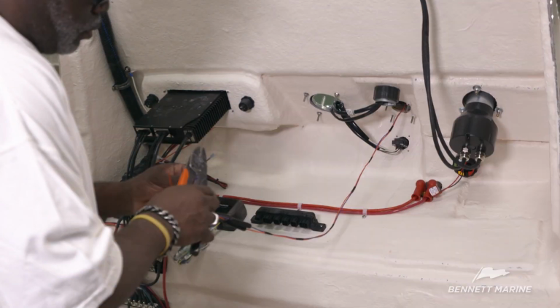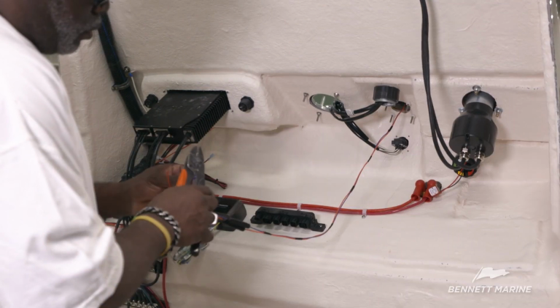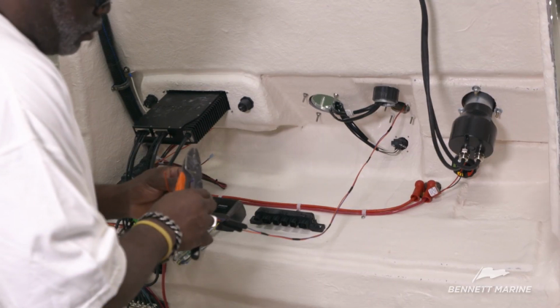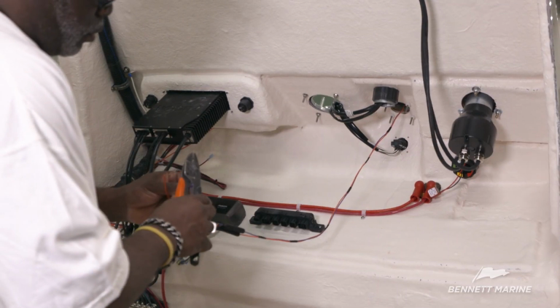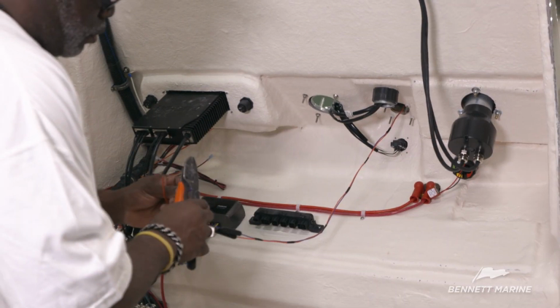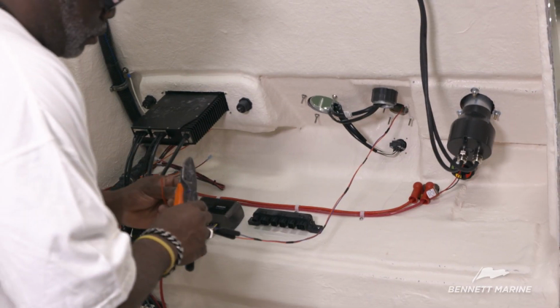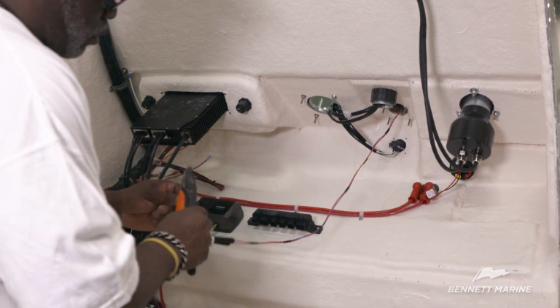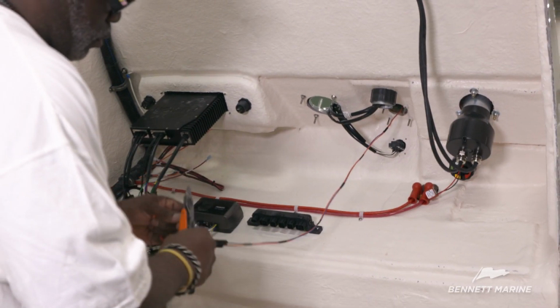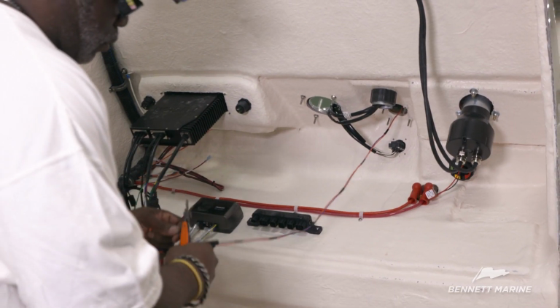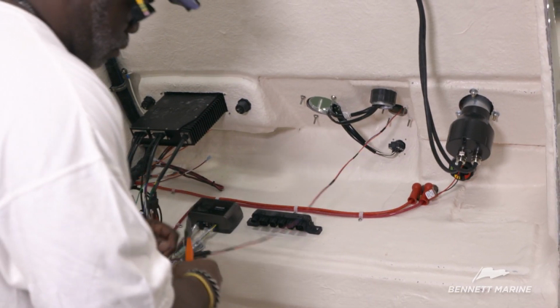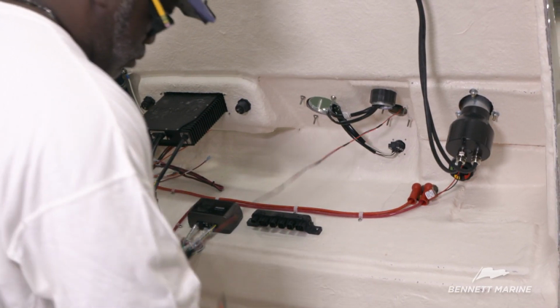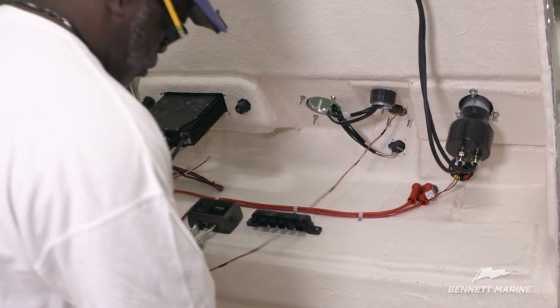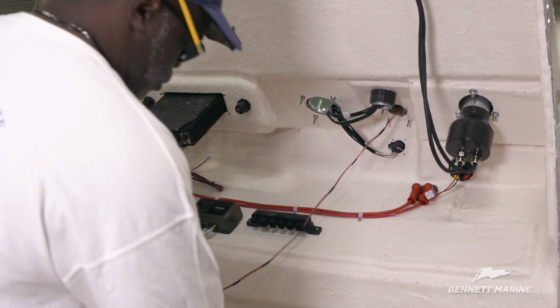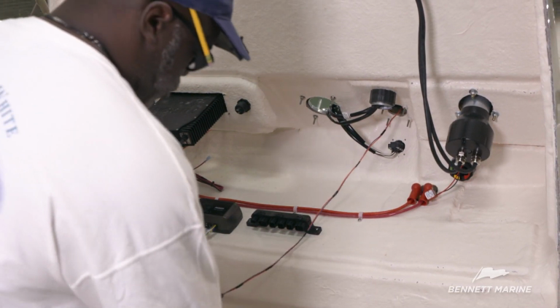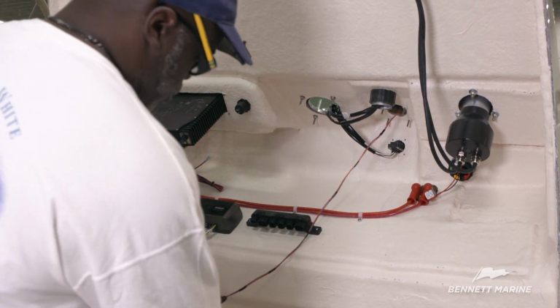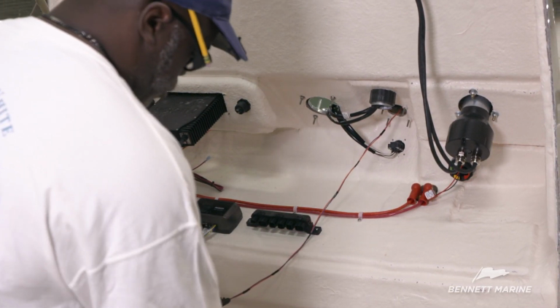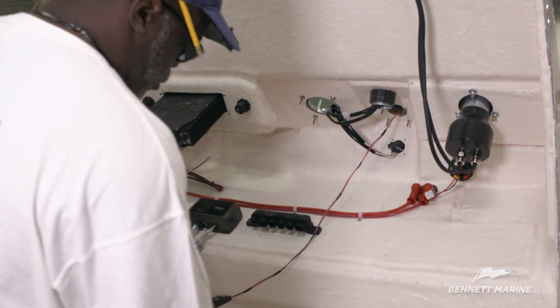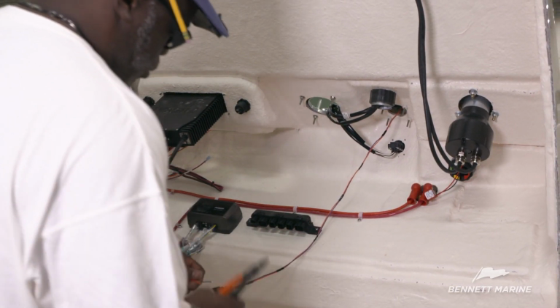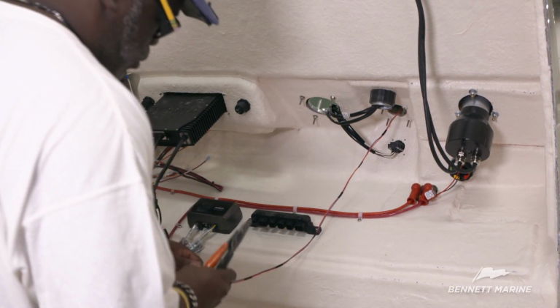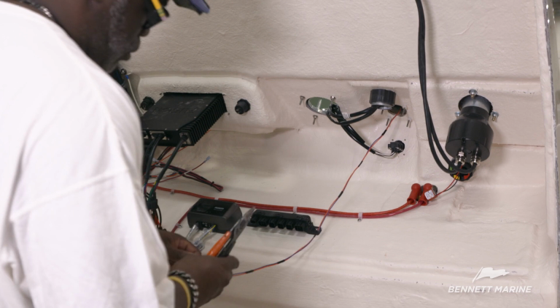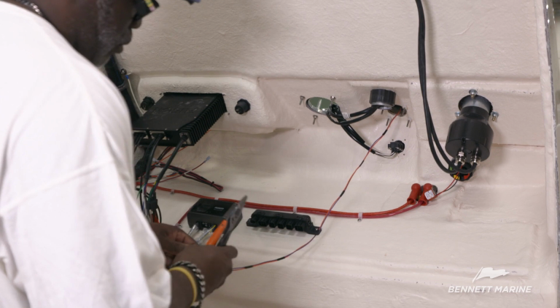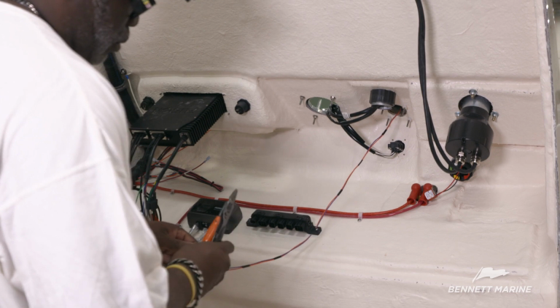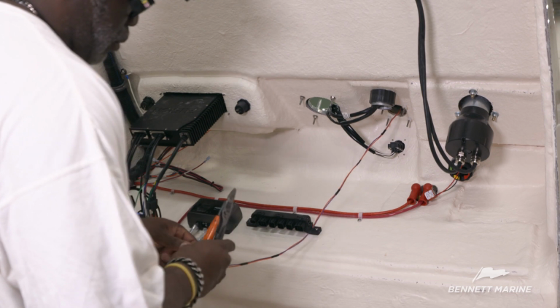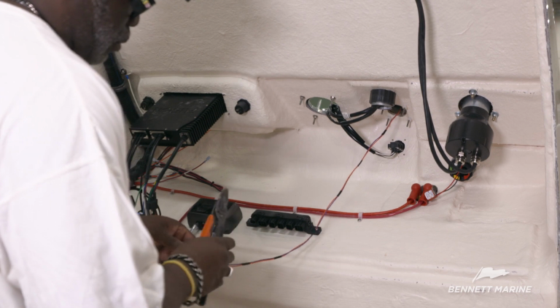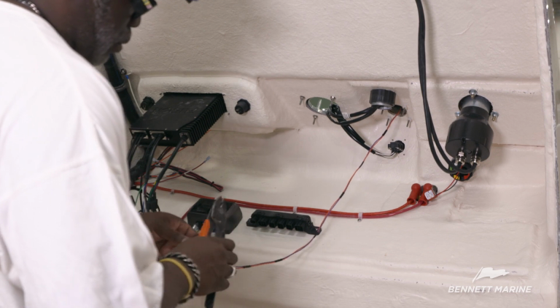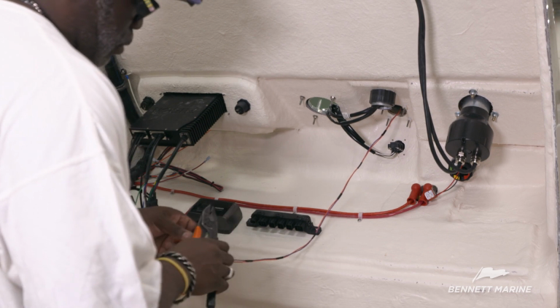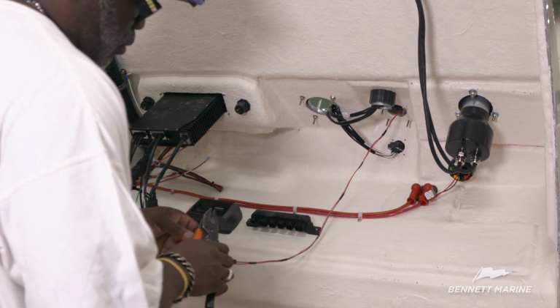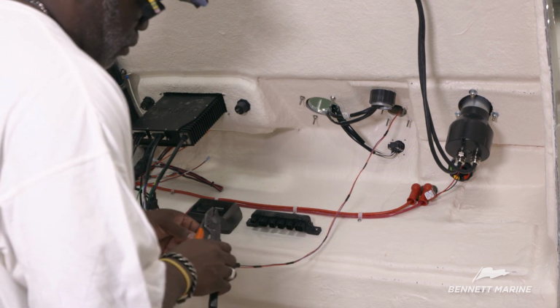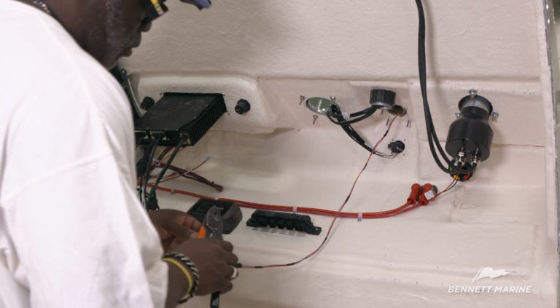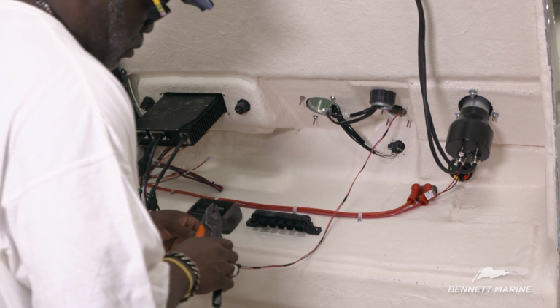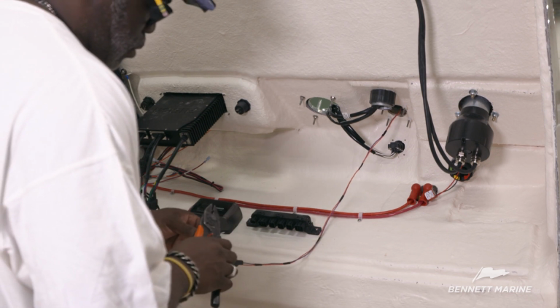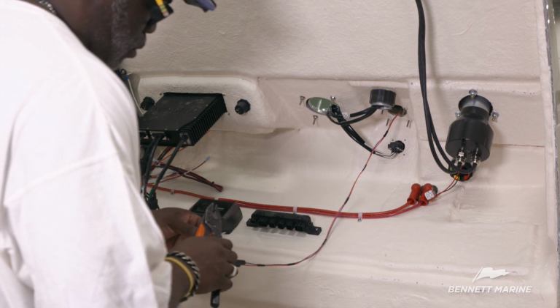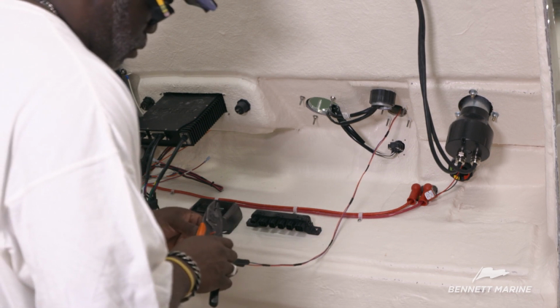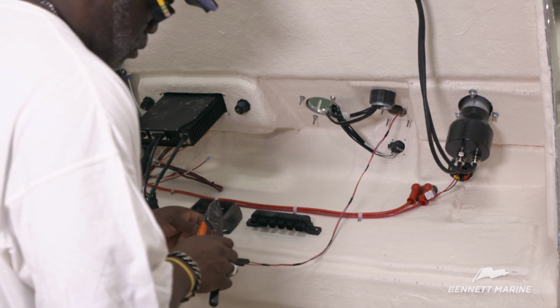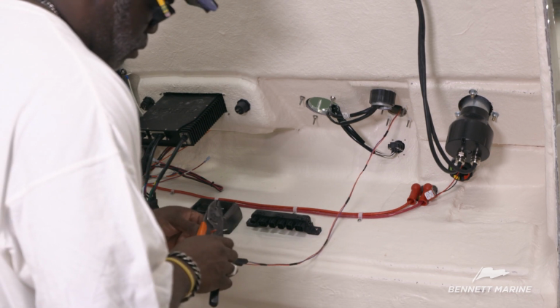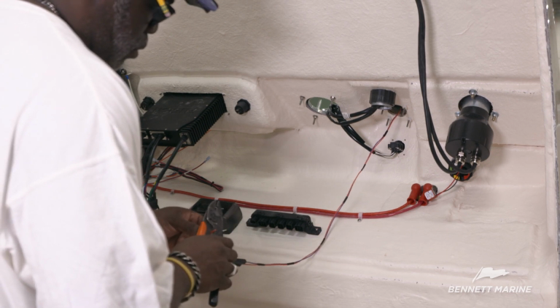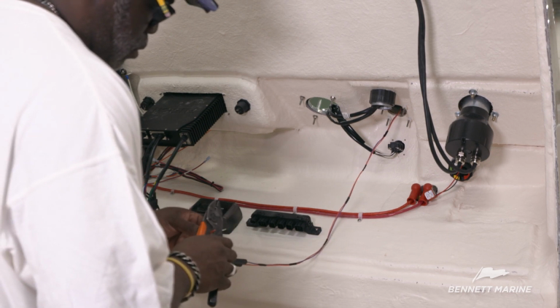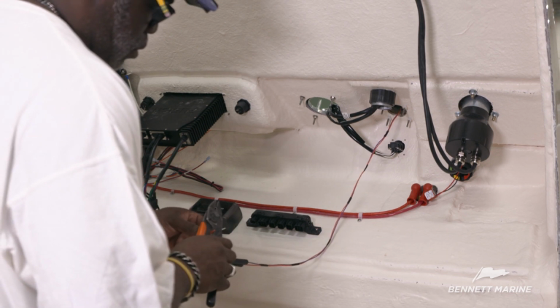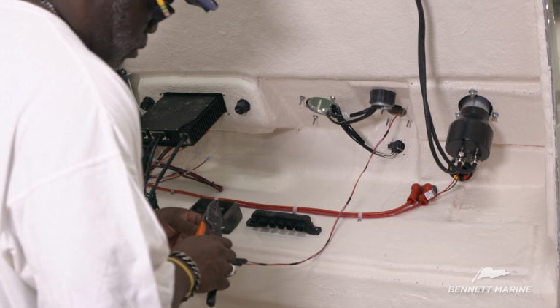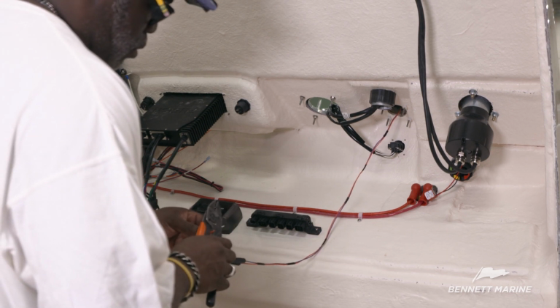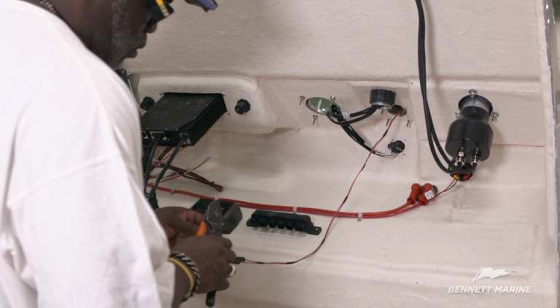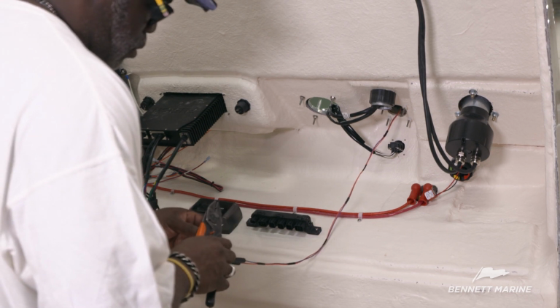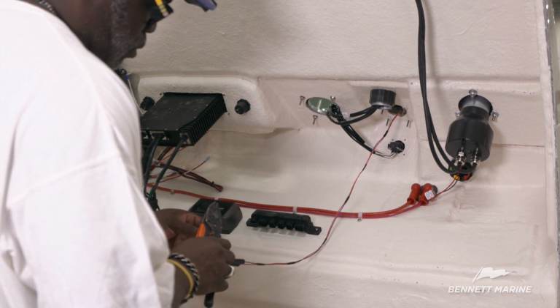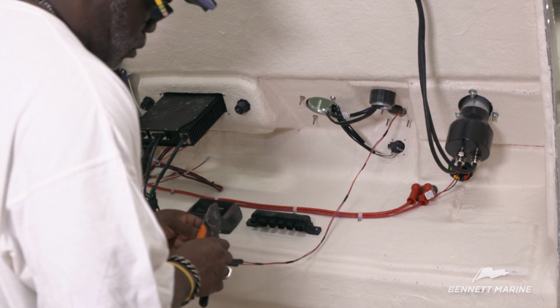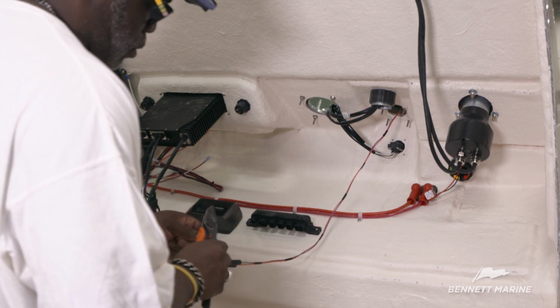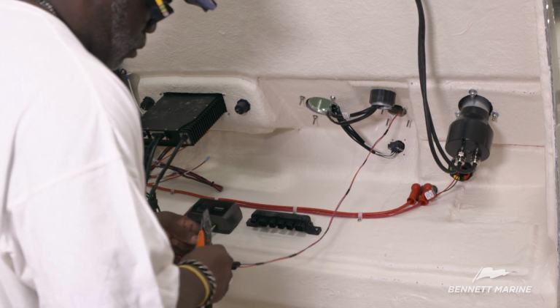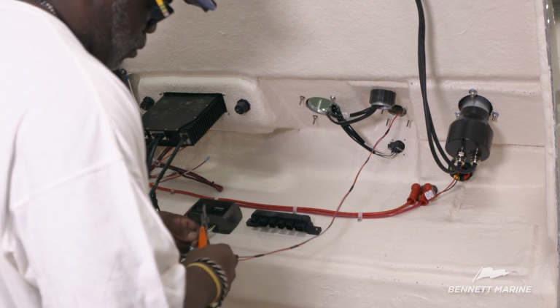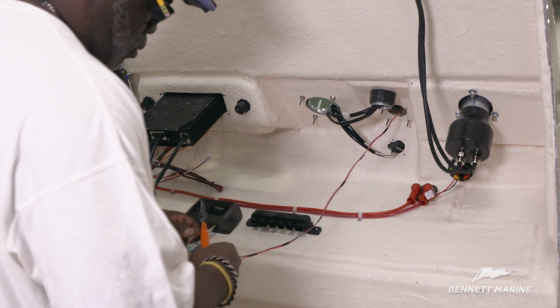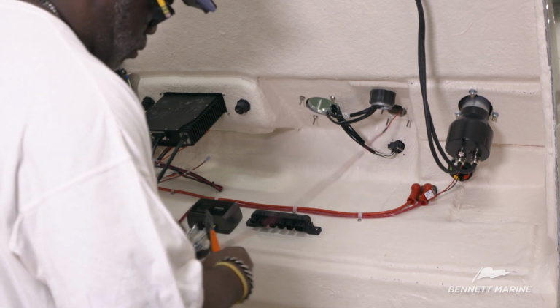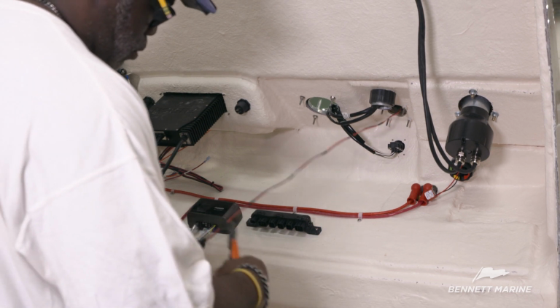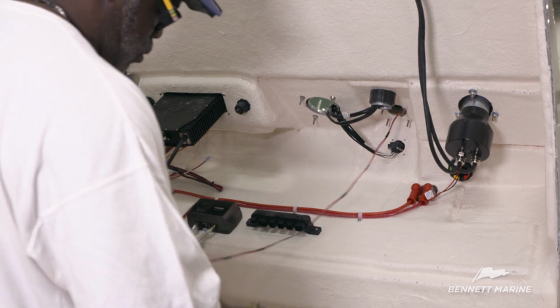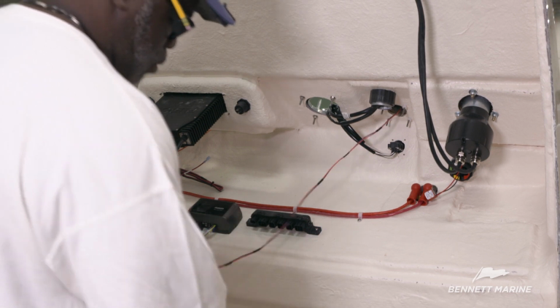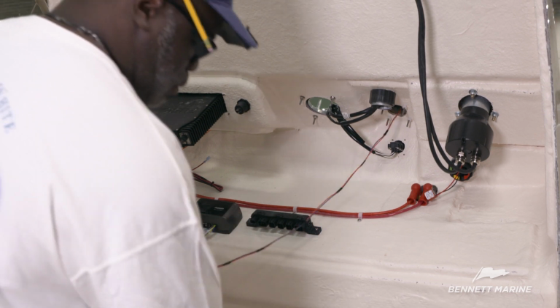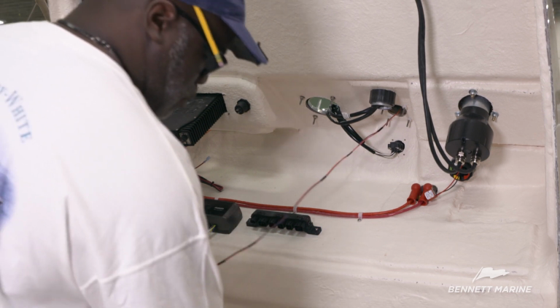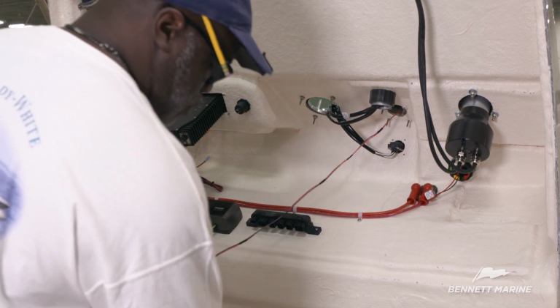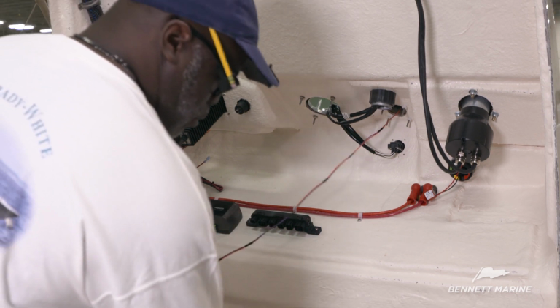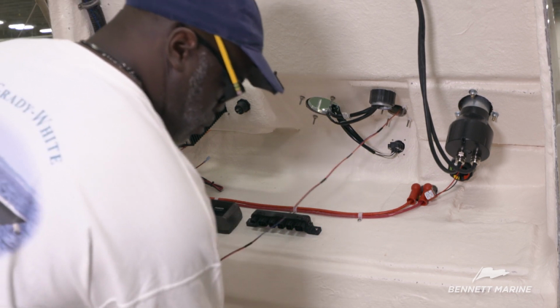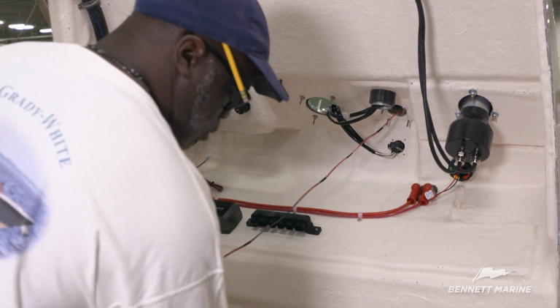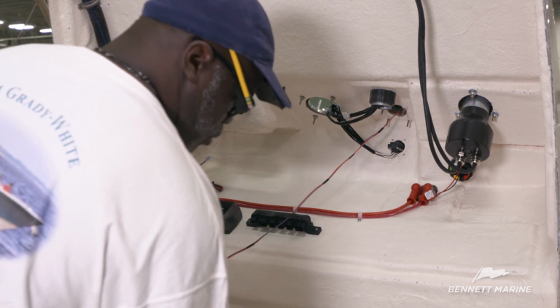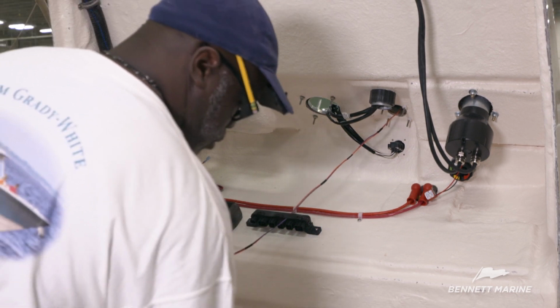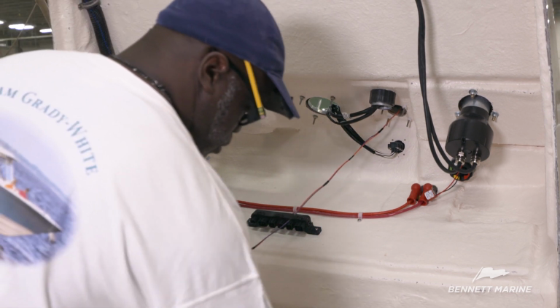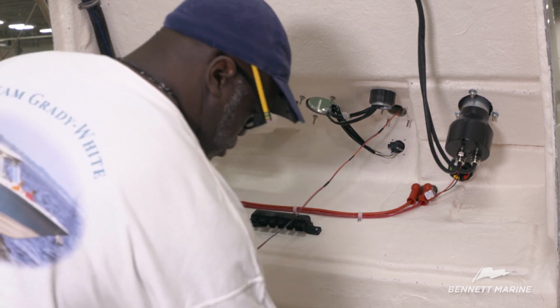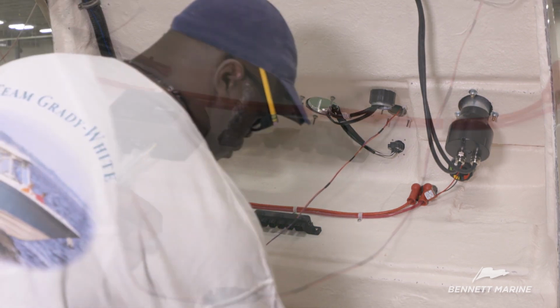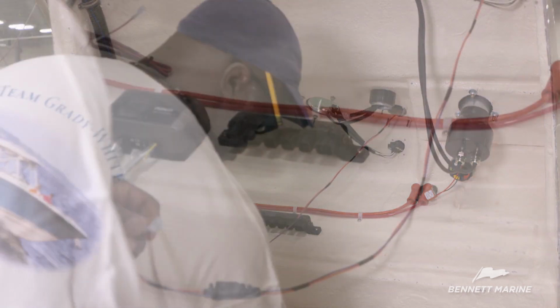Use wire strippers to strip the orange power wire and black ground wire coming from the helm control, and crimp on the connector cap.